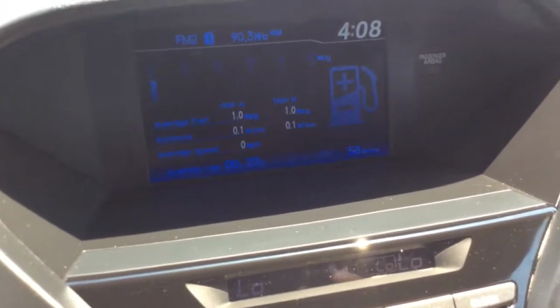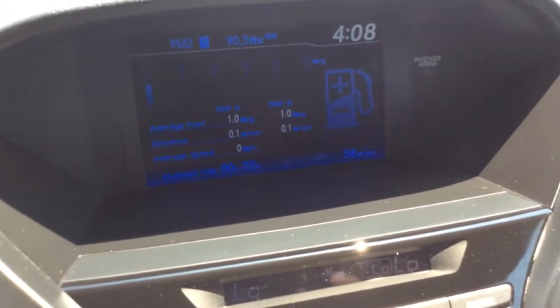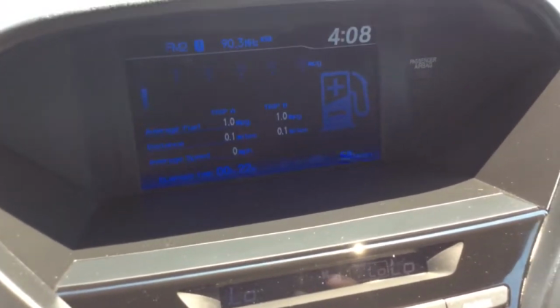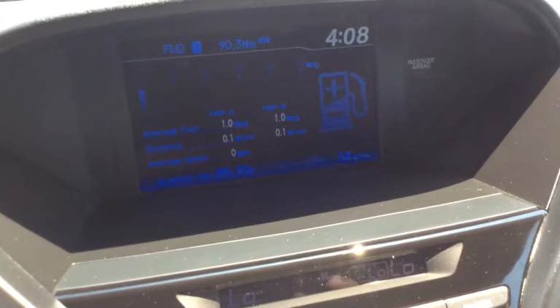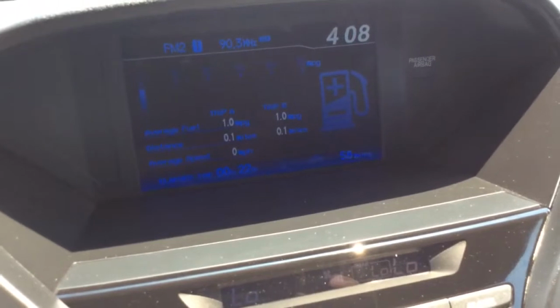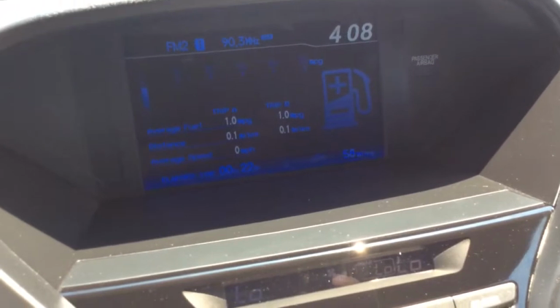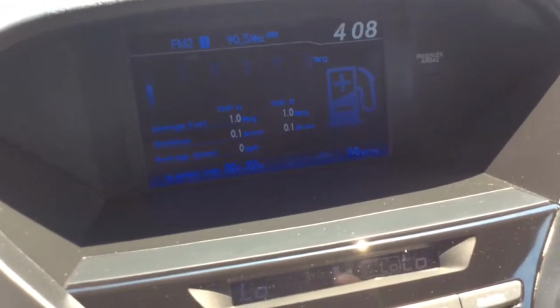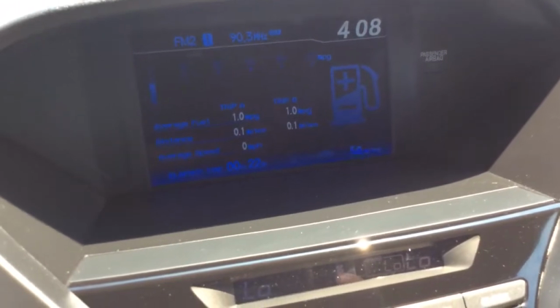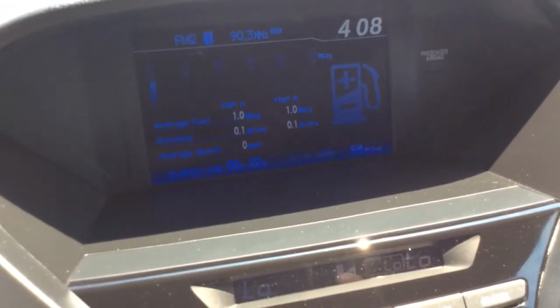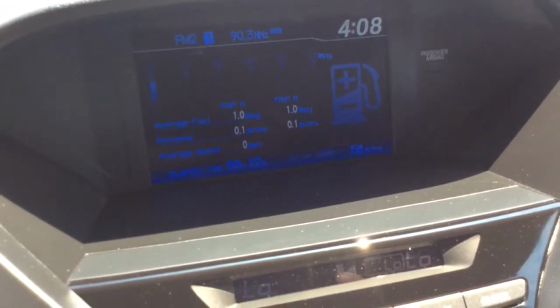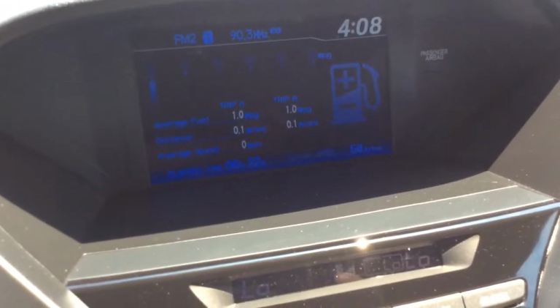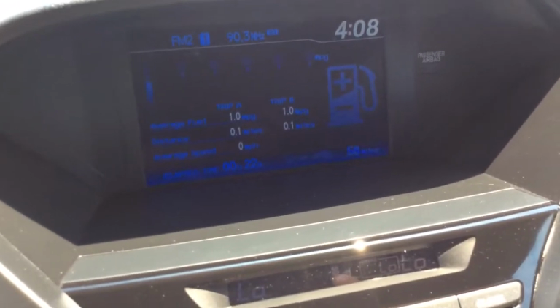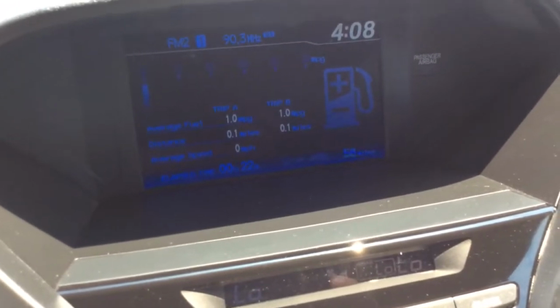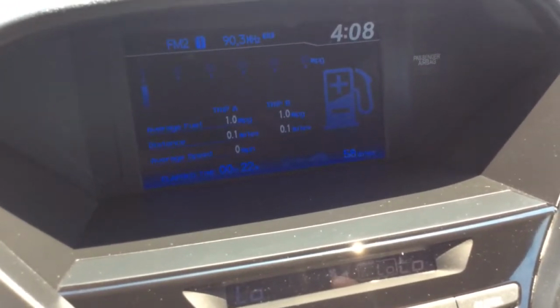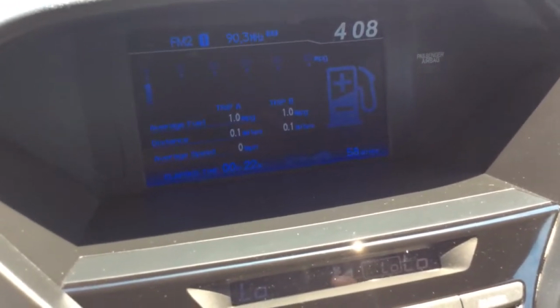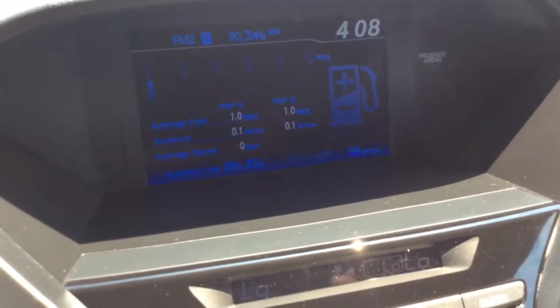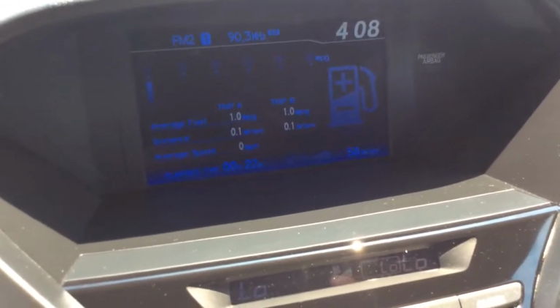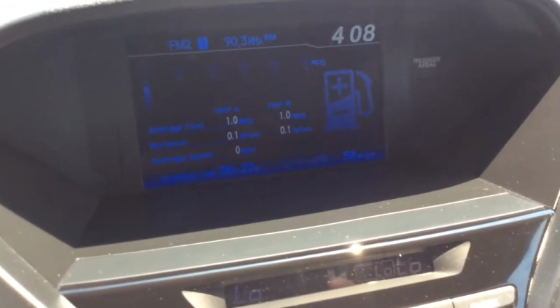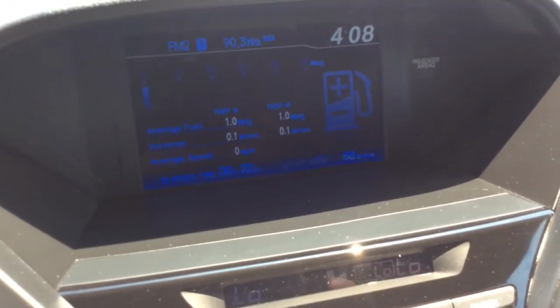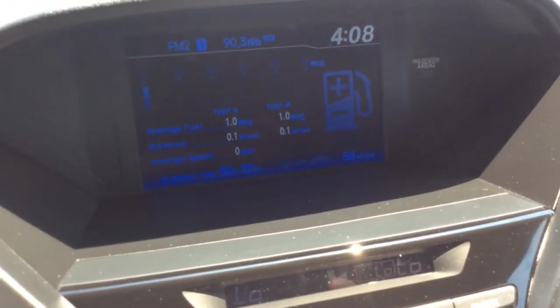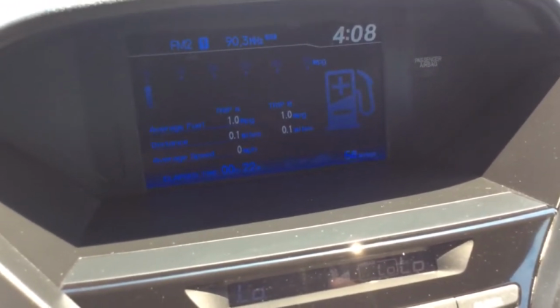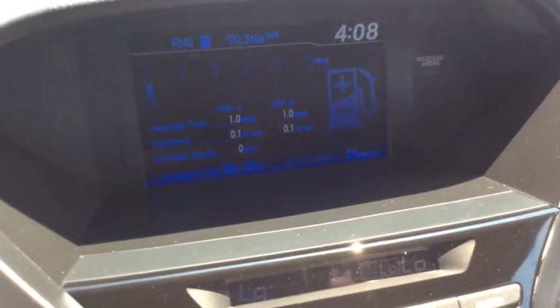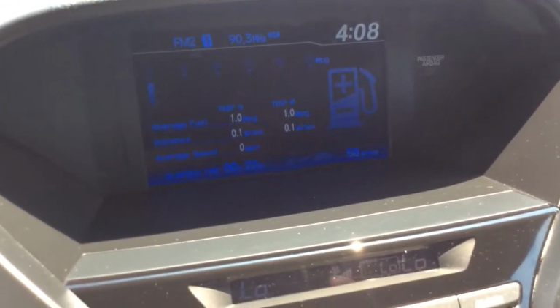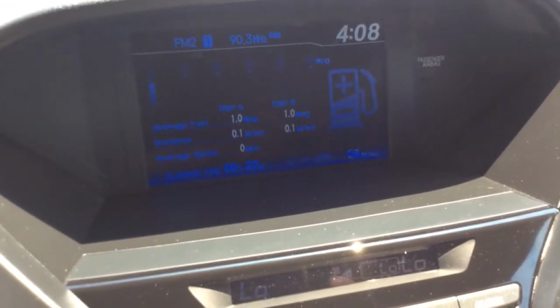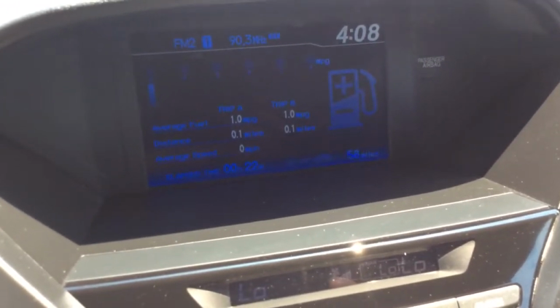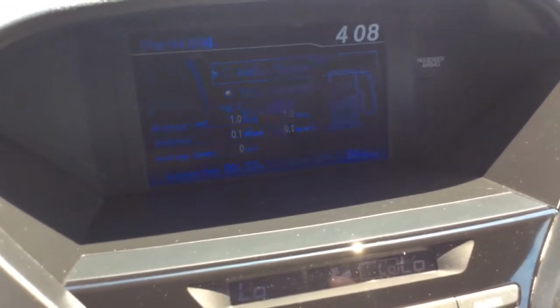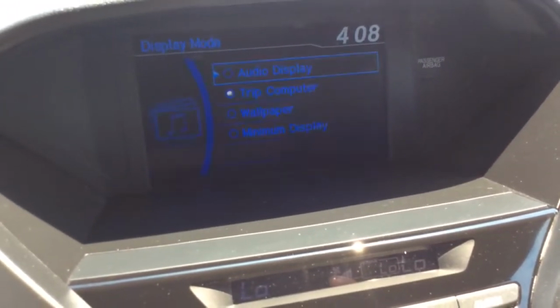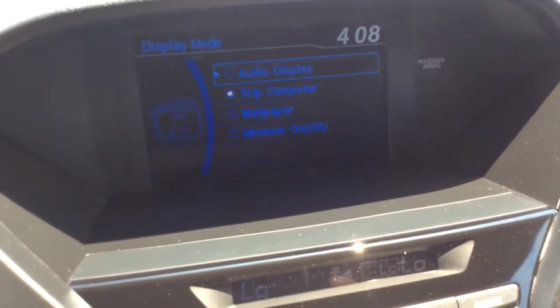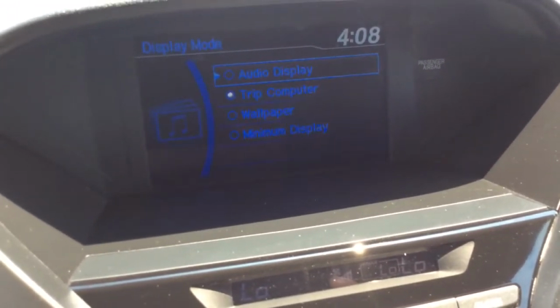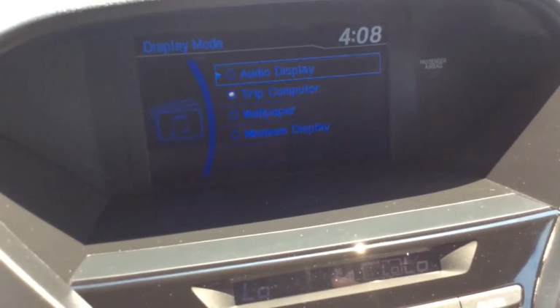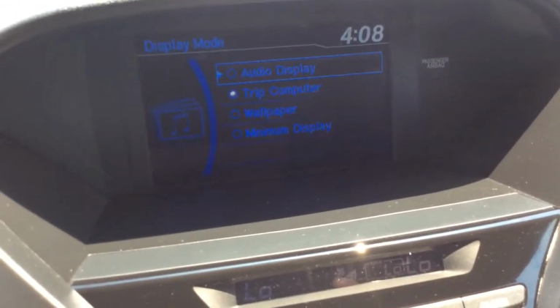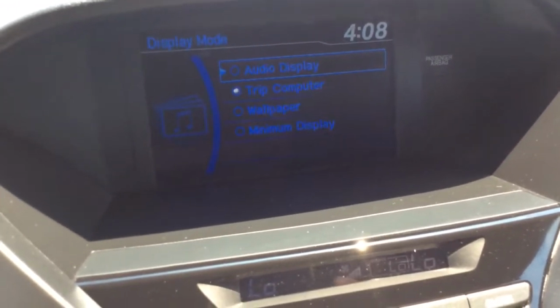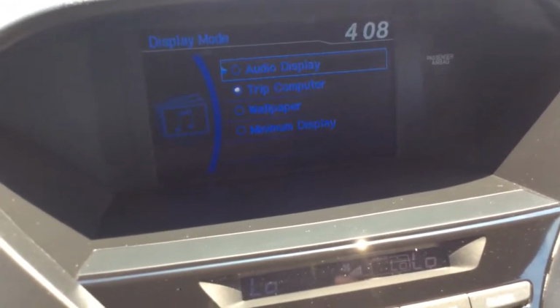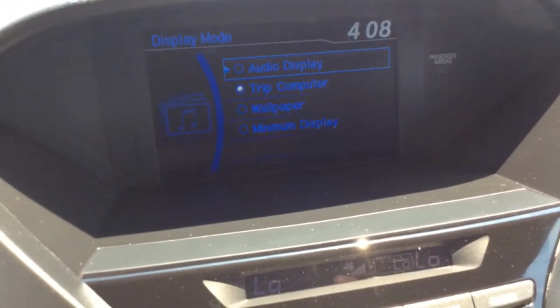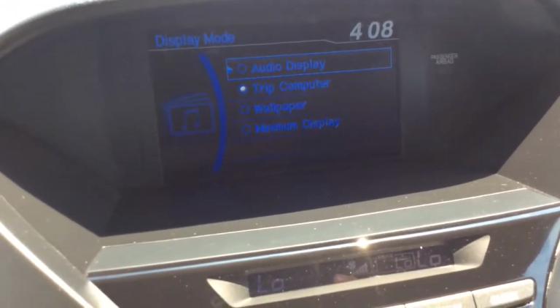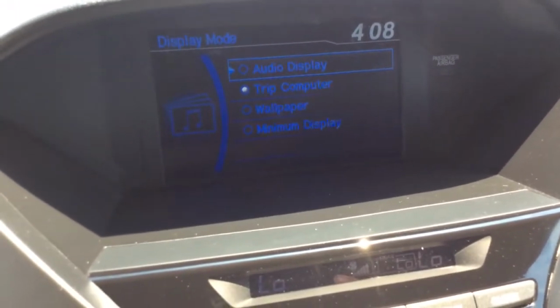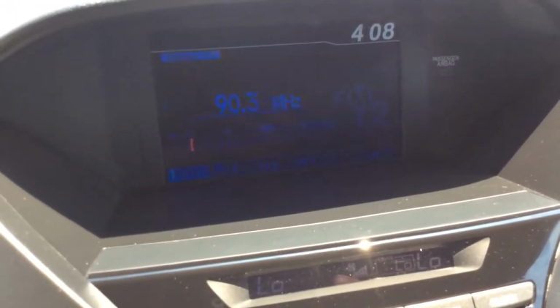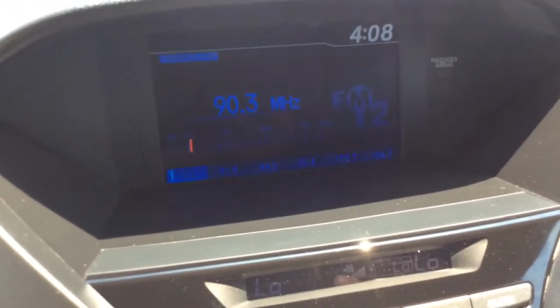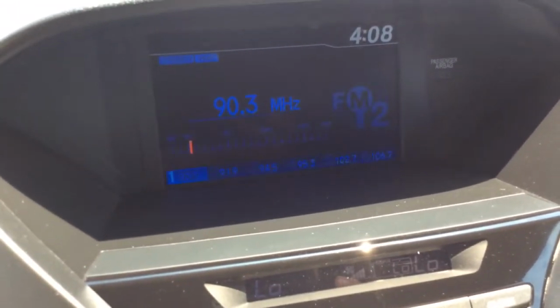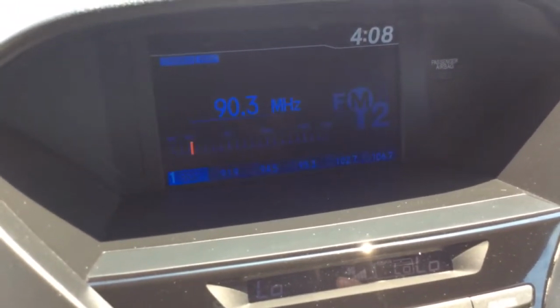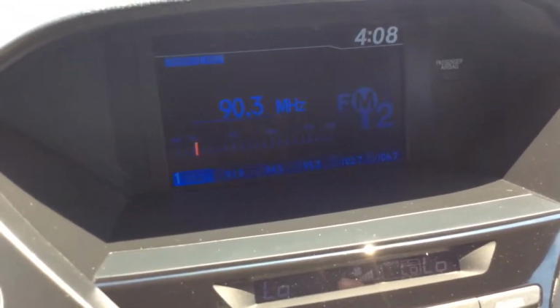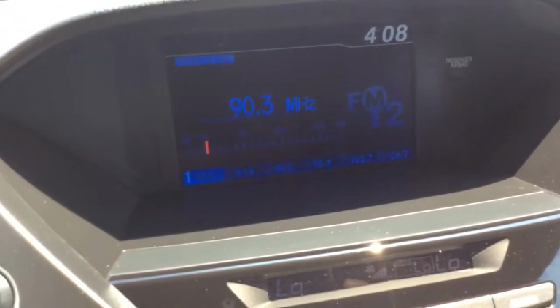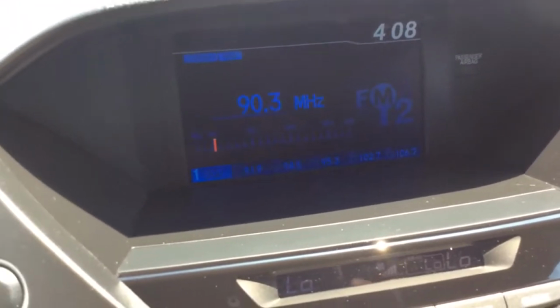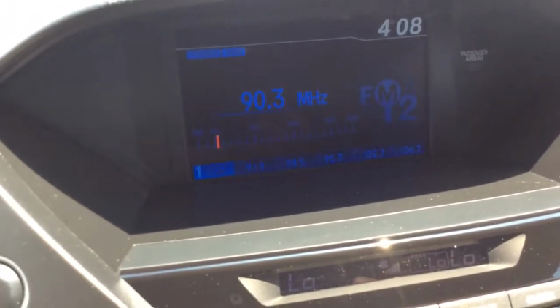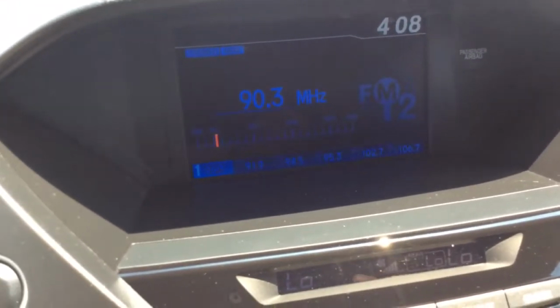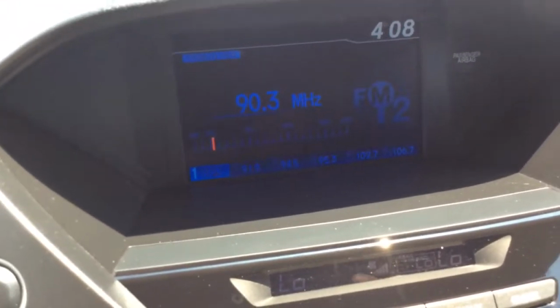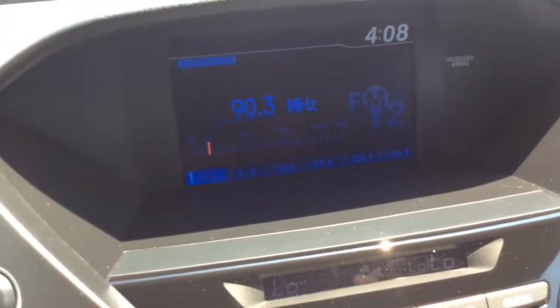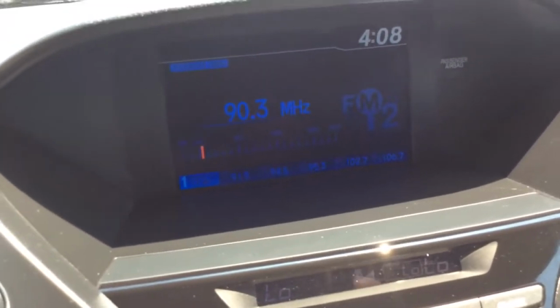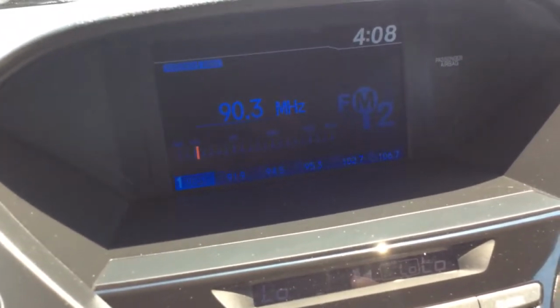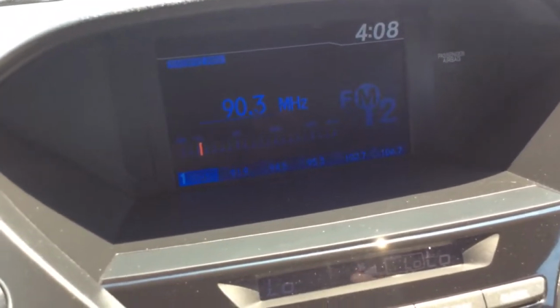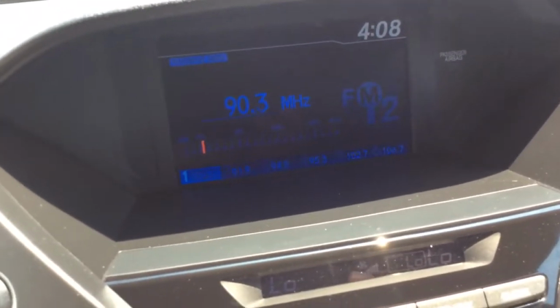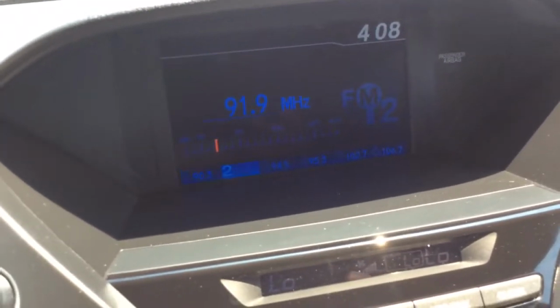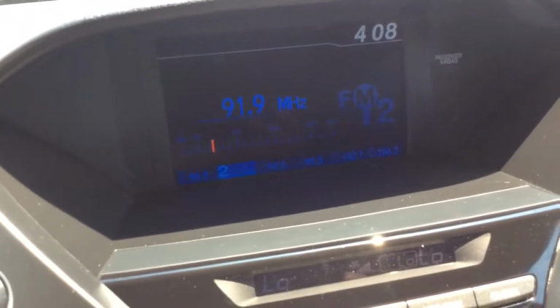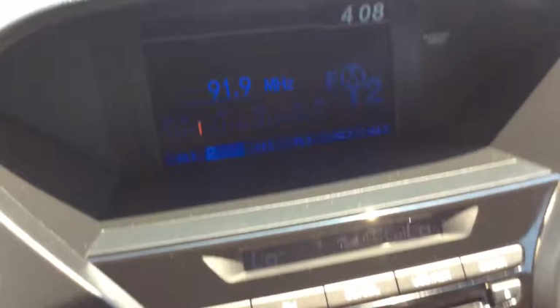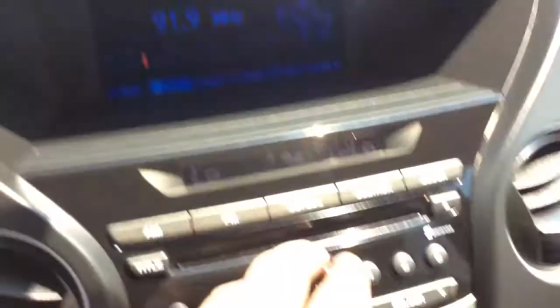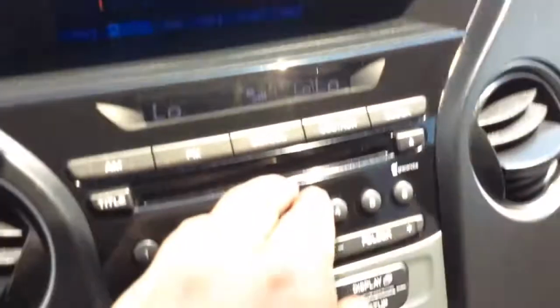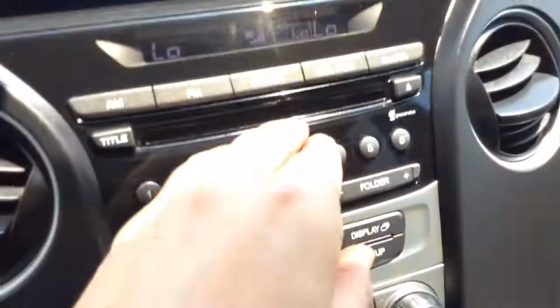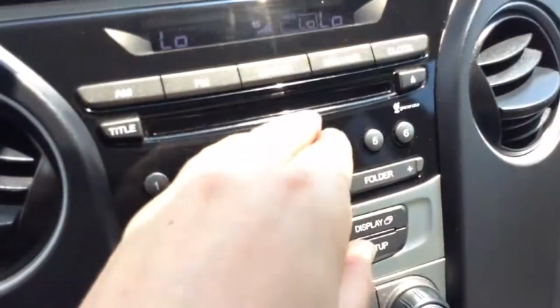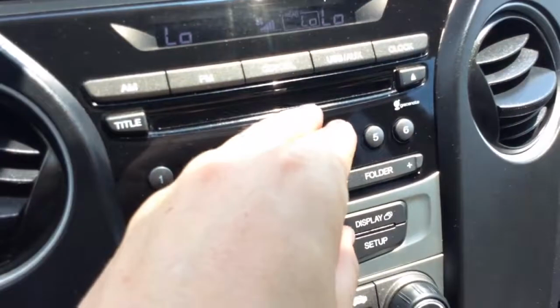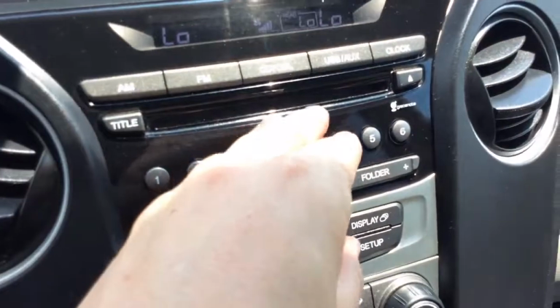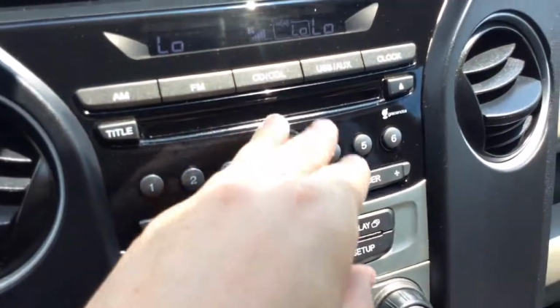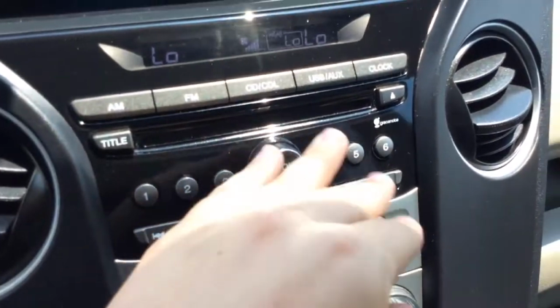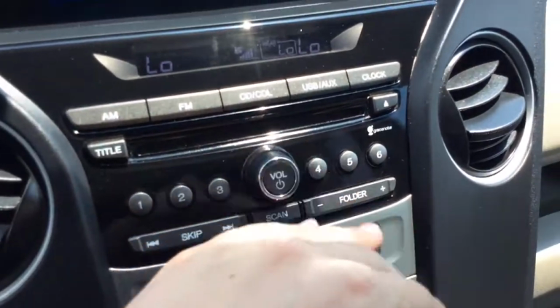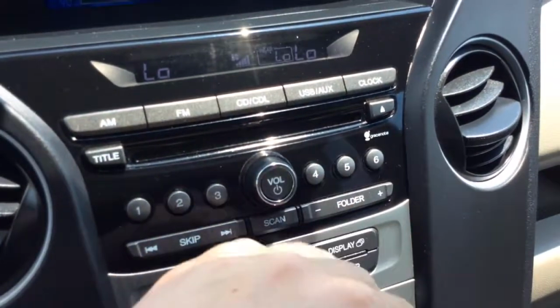That's what the trip counter has — fuel economy information on there. With the audio display, you can jump through all your presets.